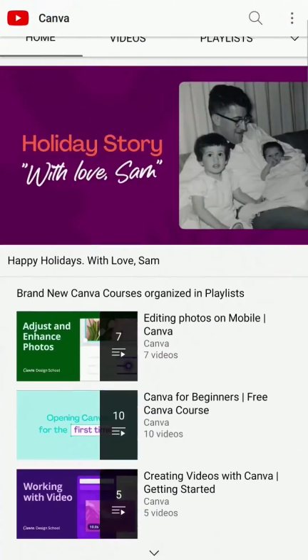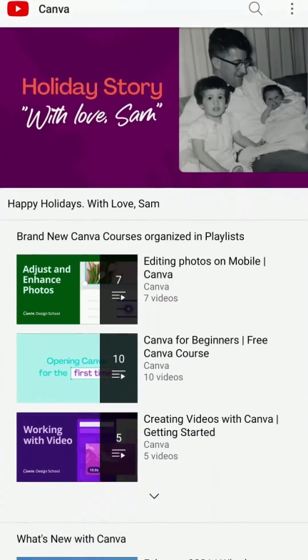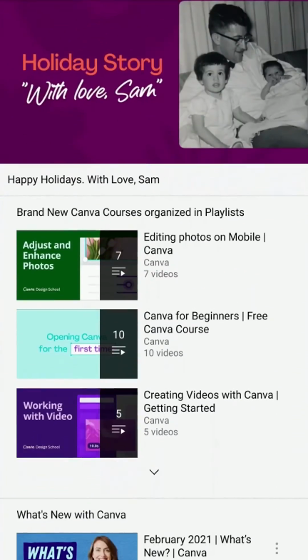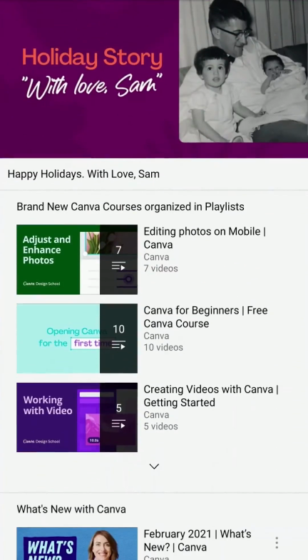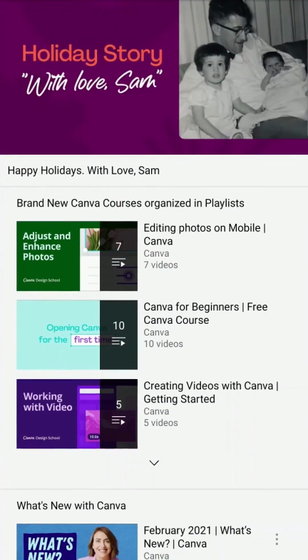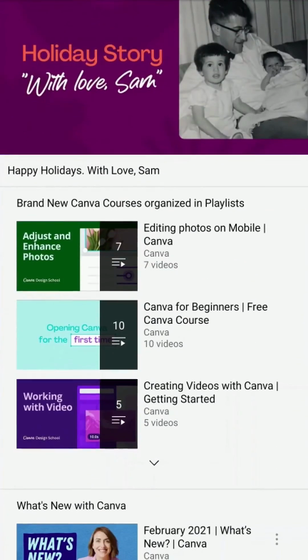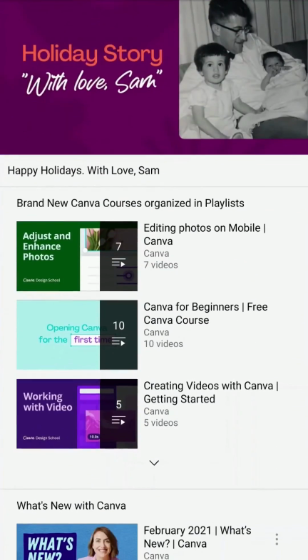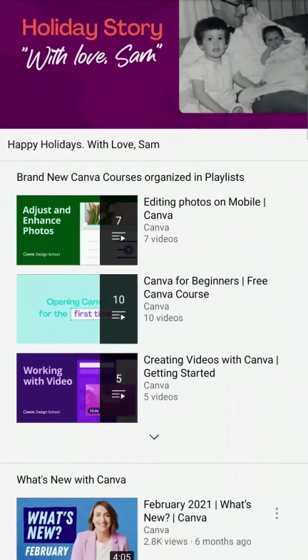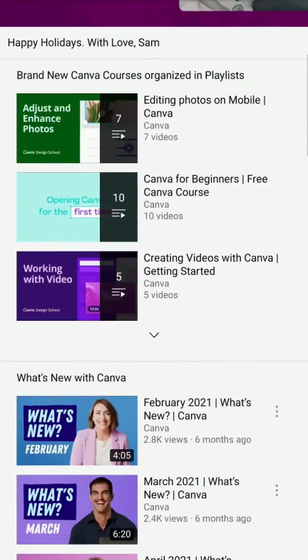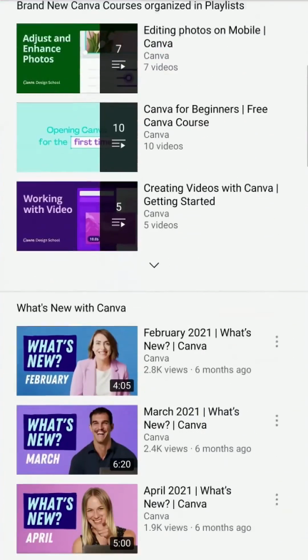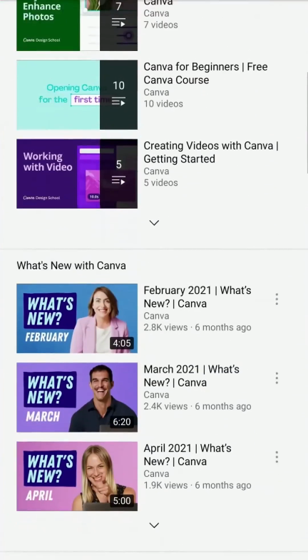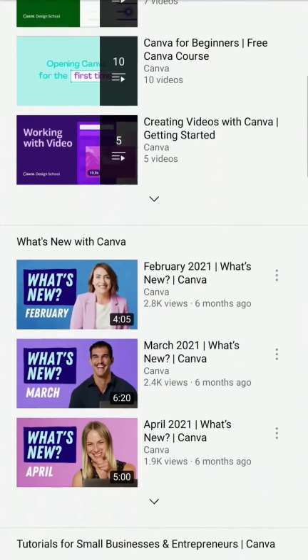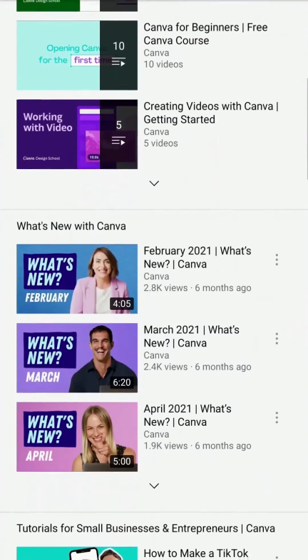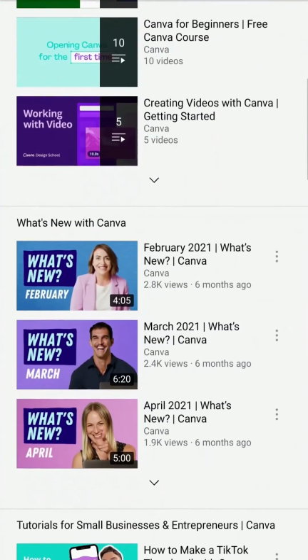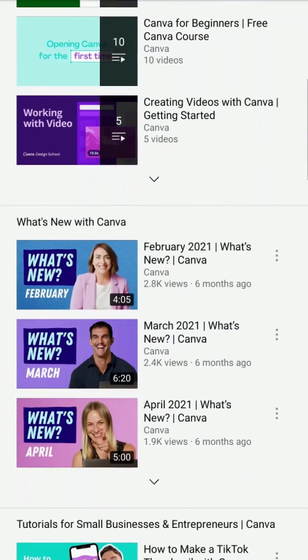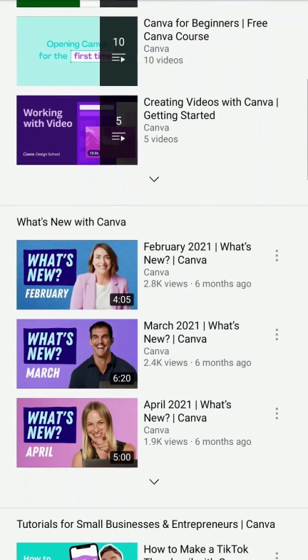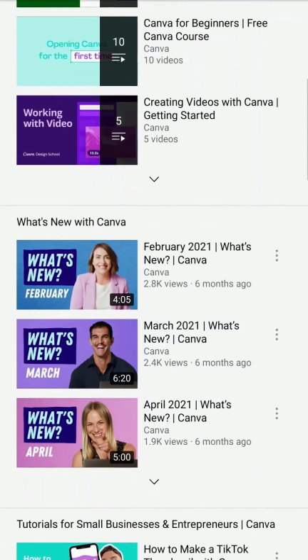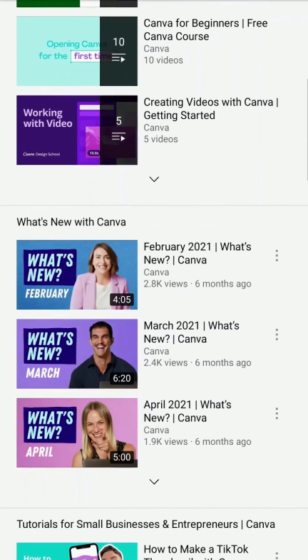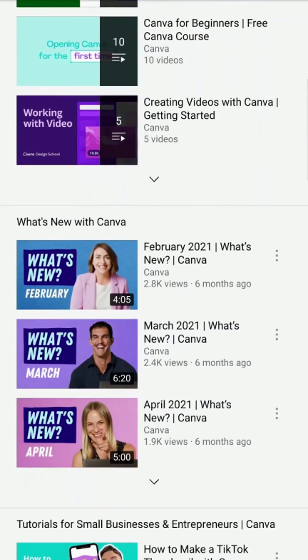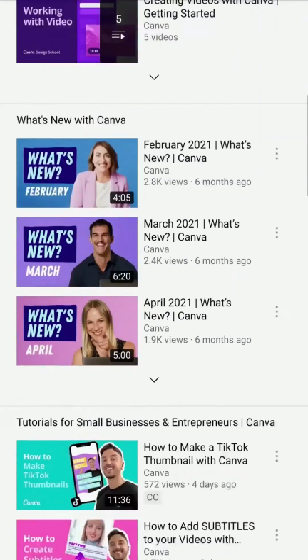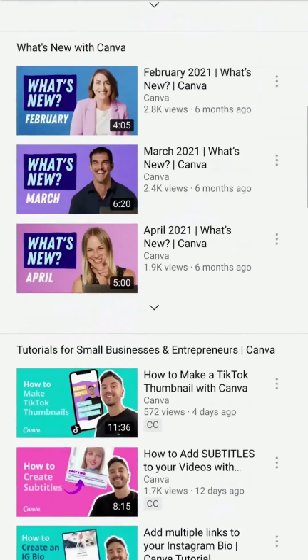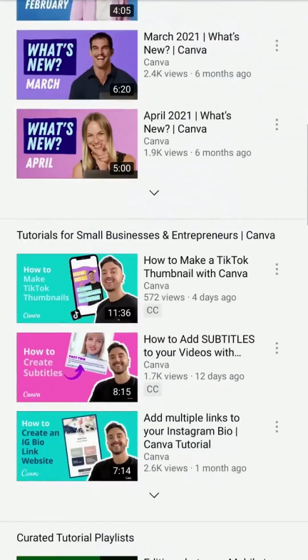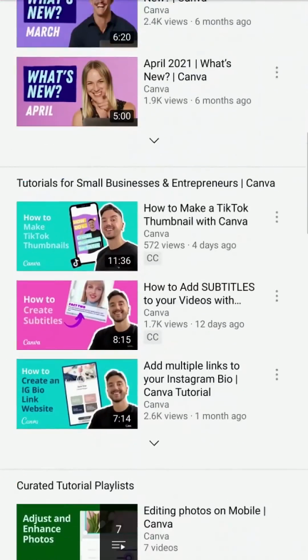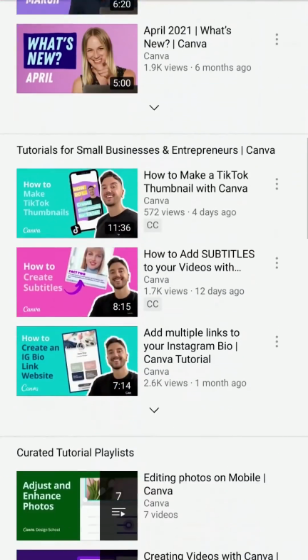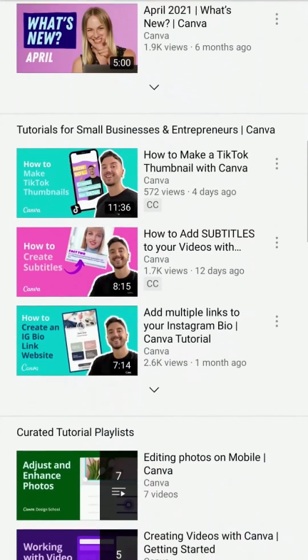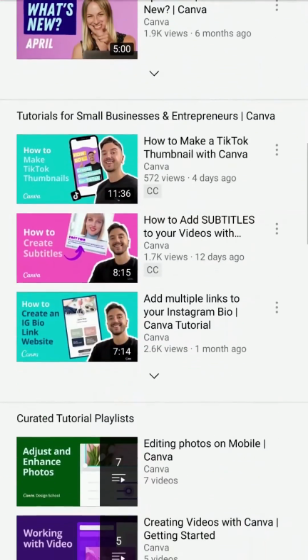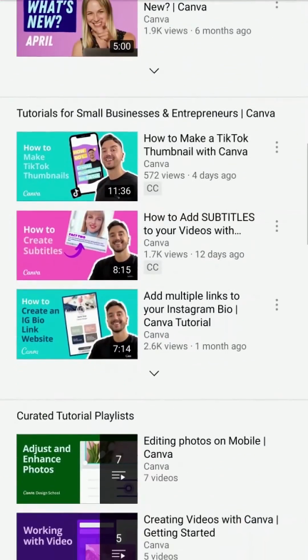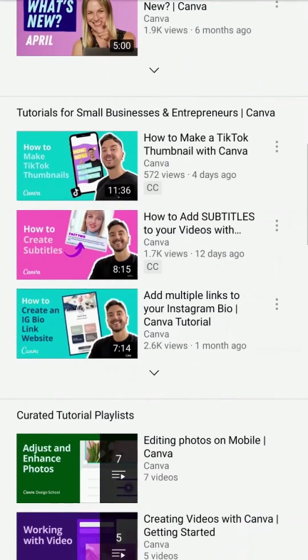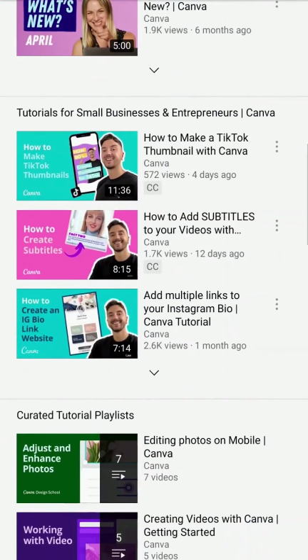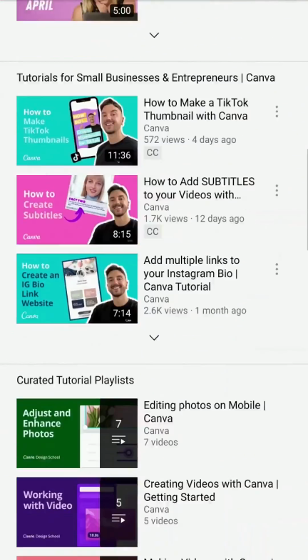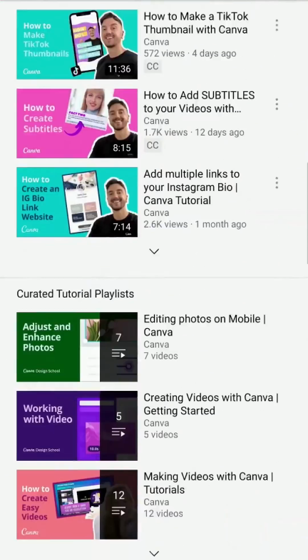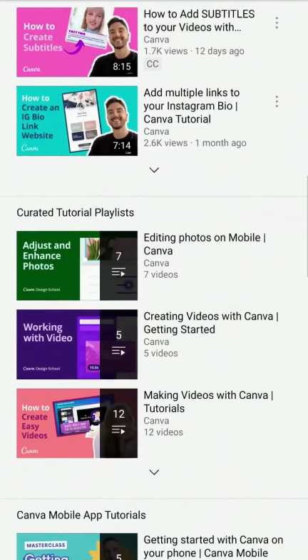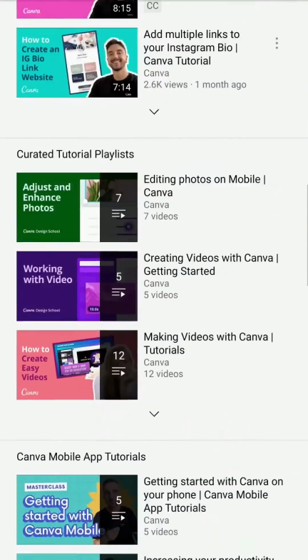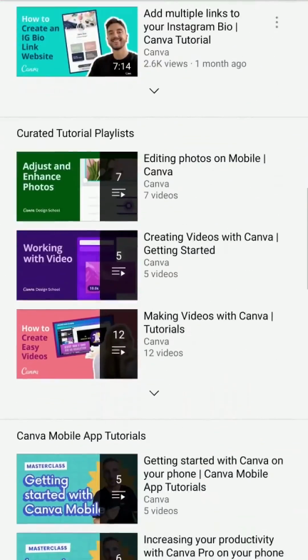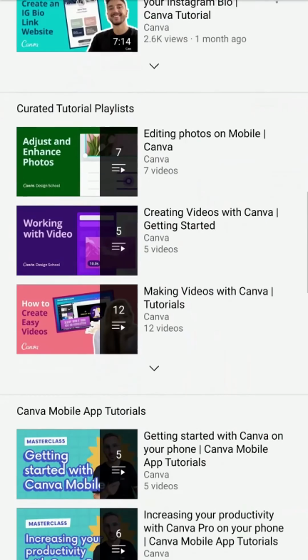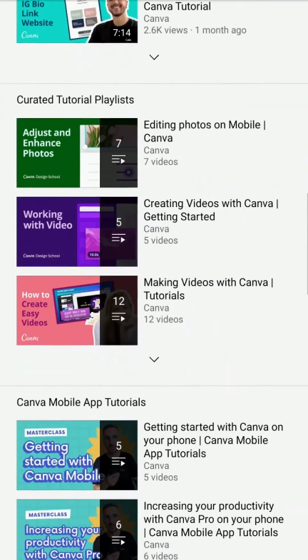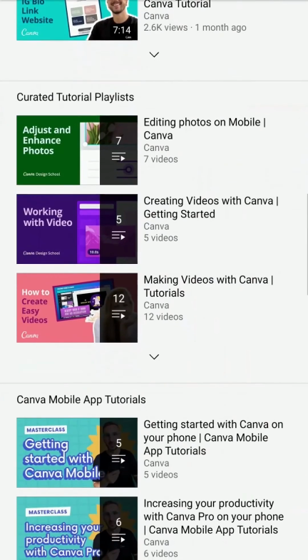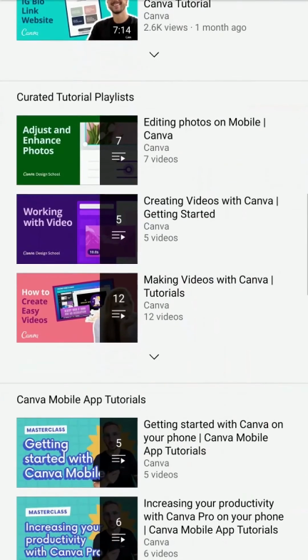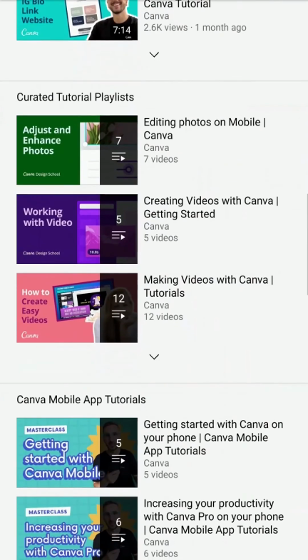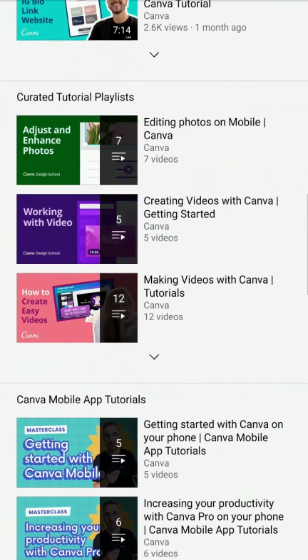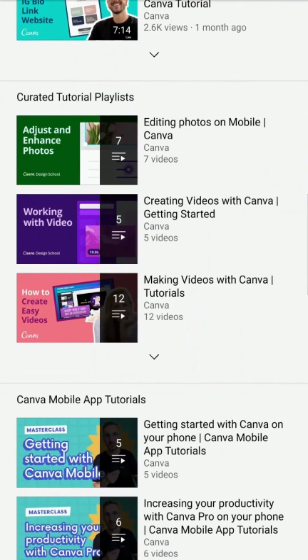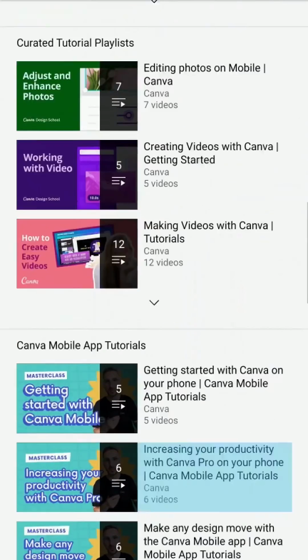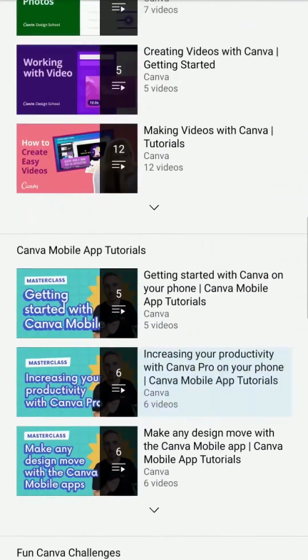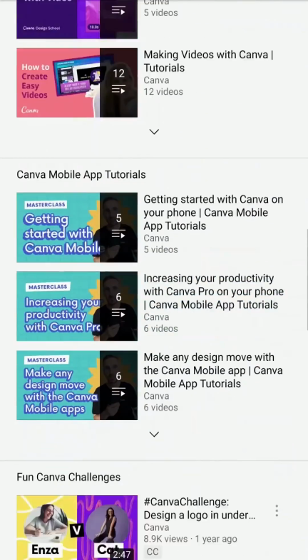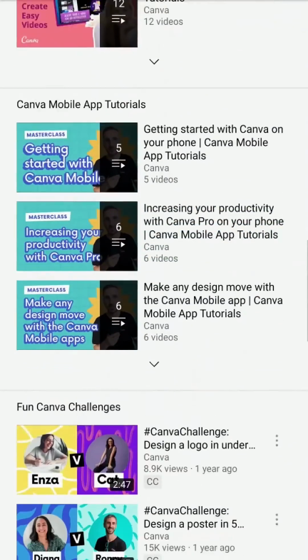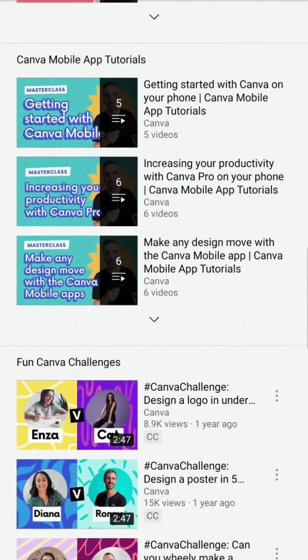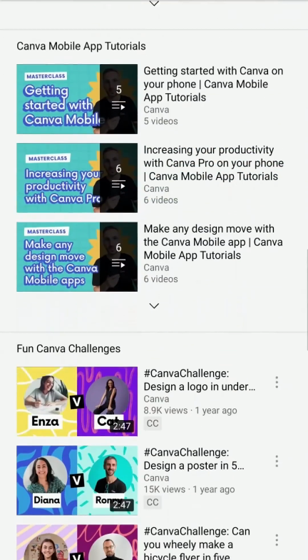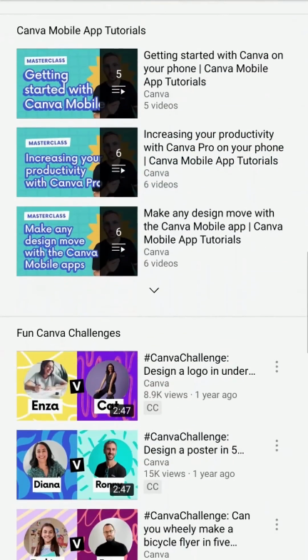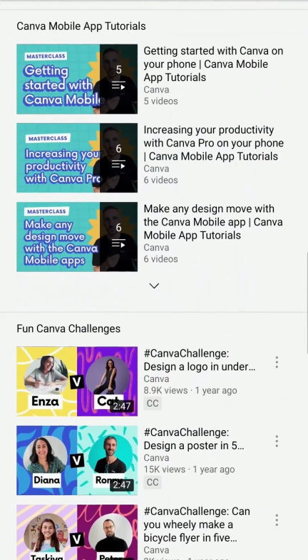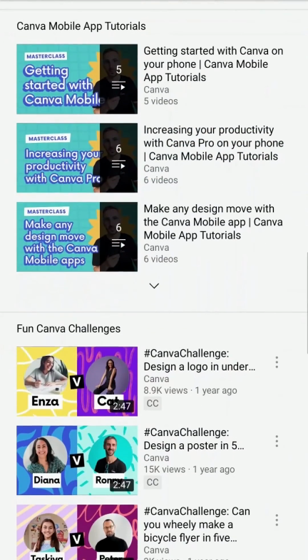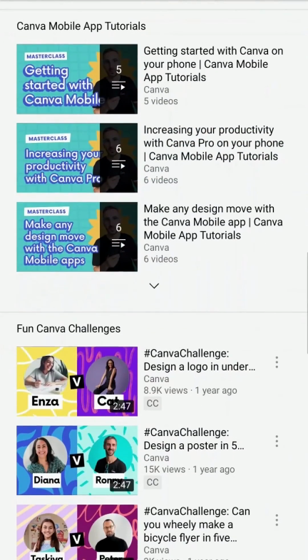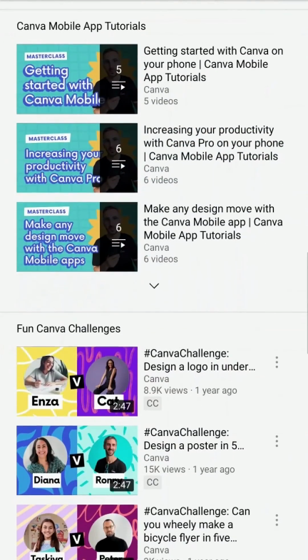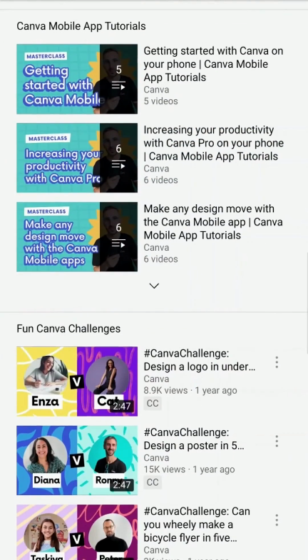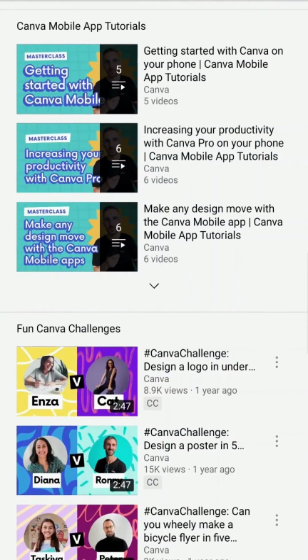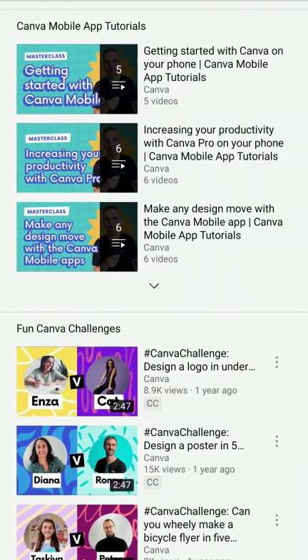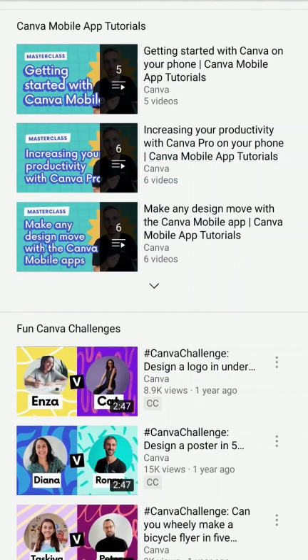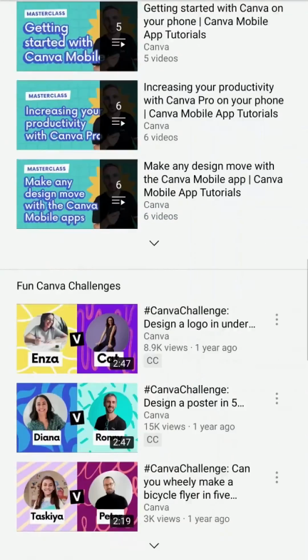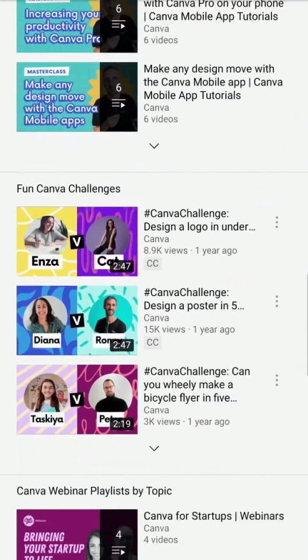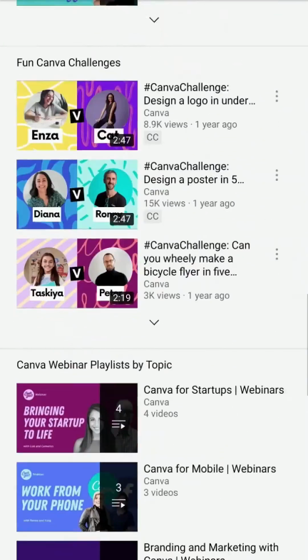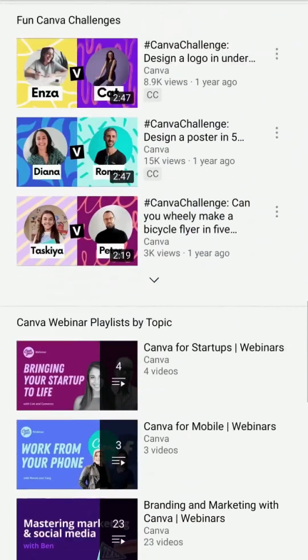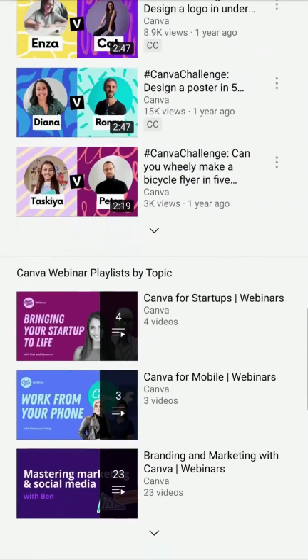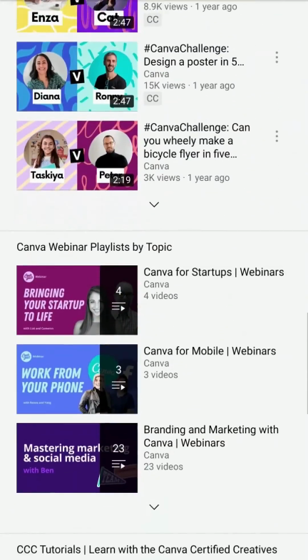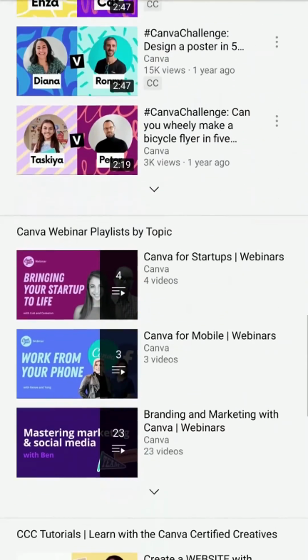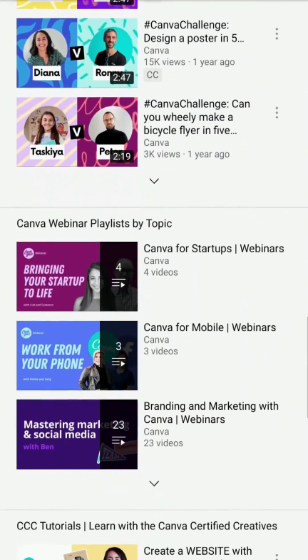Canva's YouTube page is a constant flow of fun content, new feature tutorials, and educational videos.